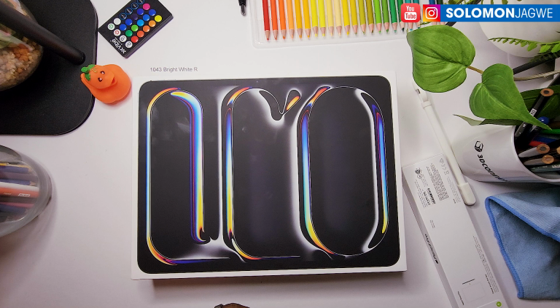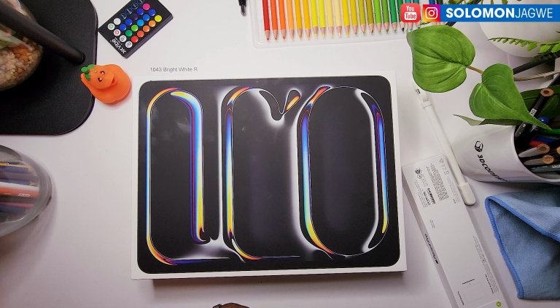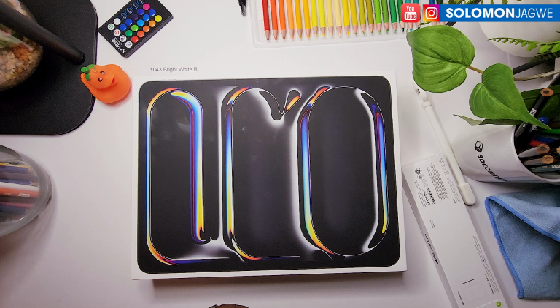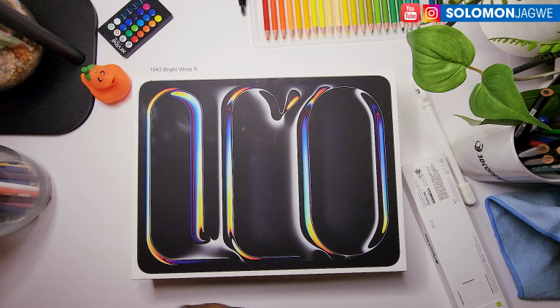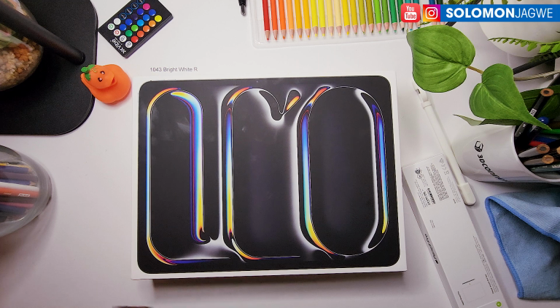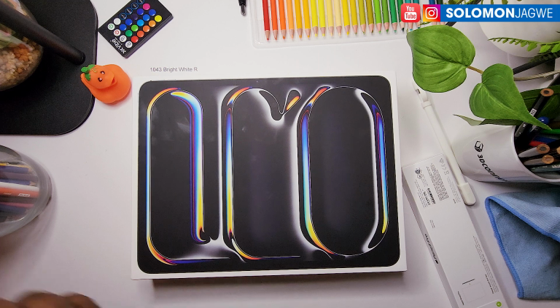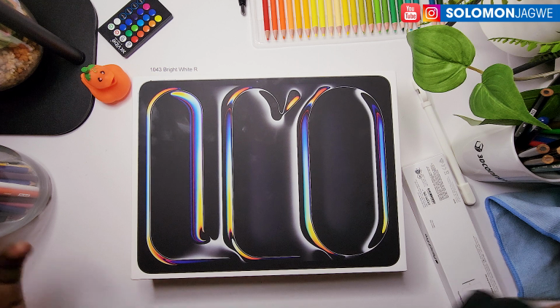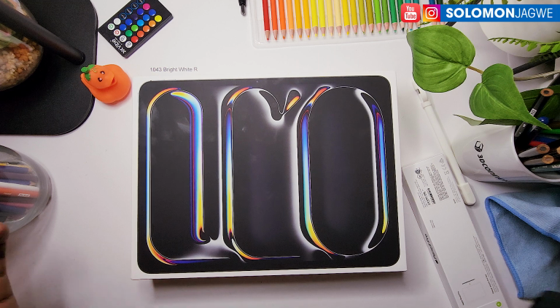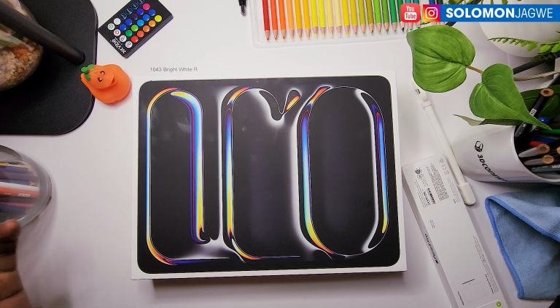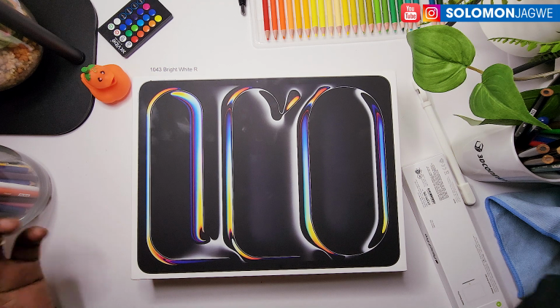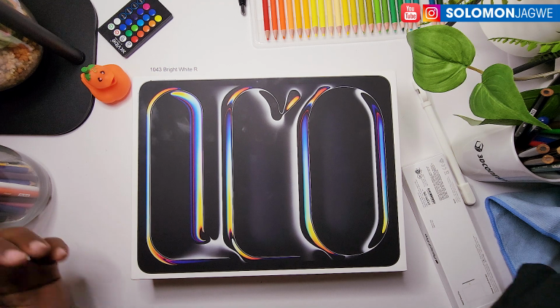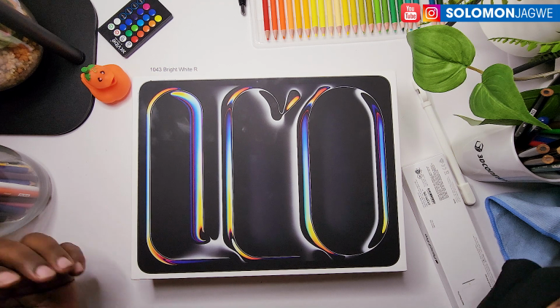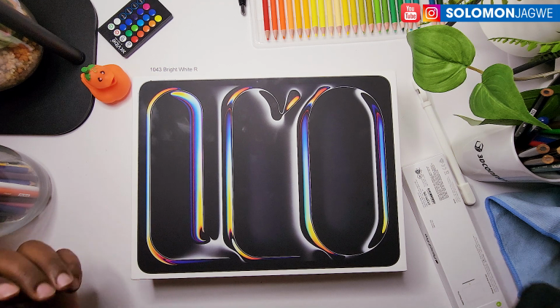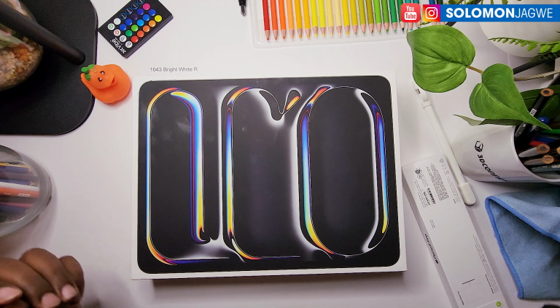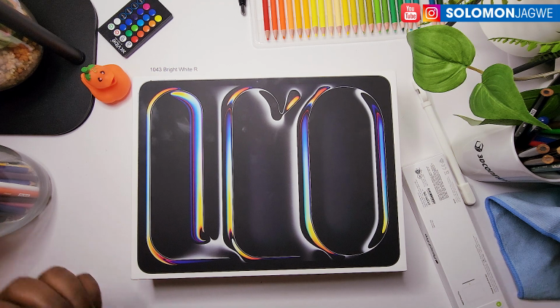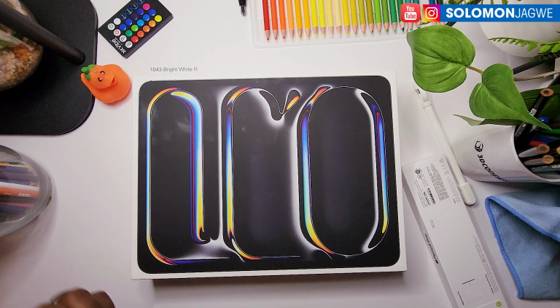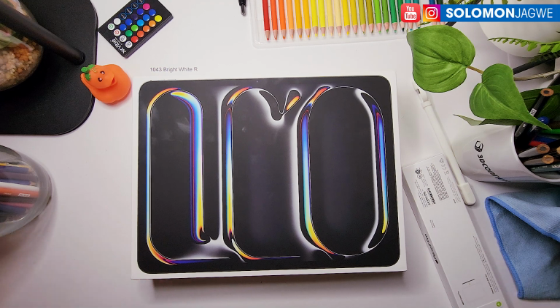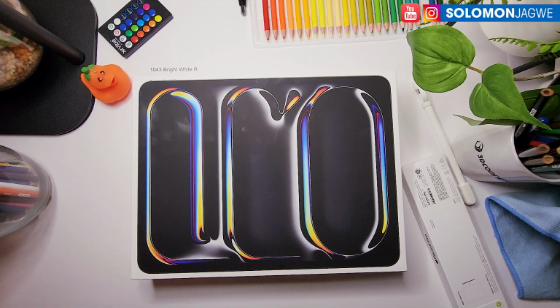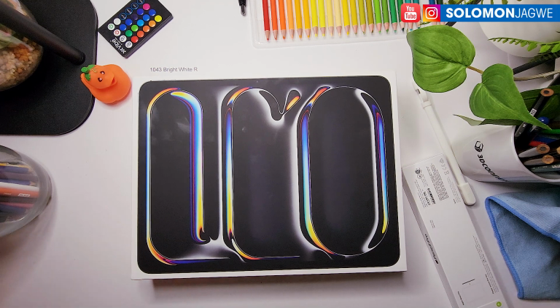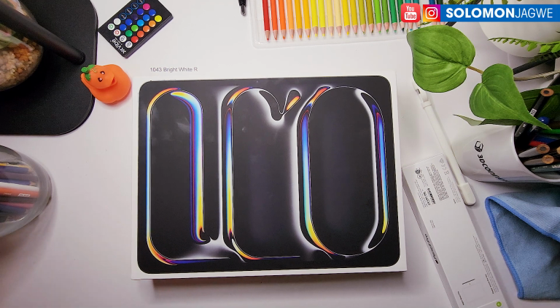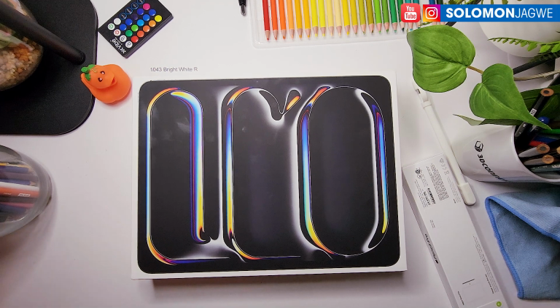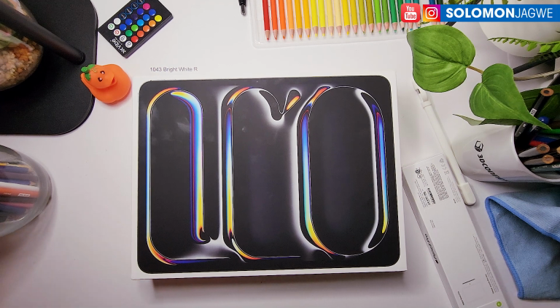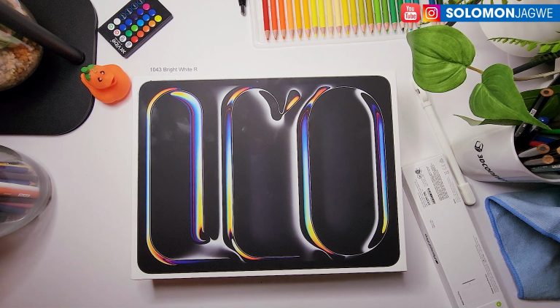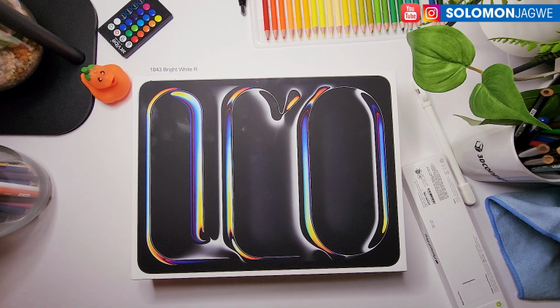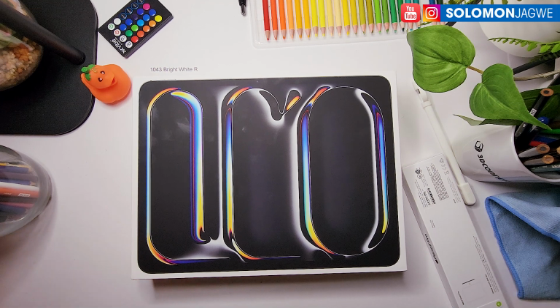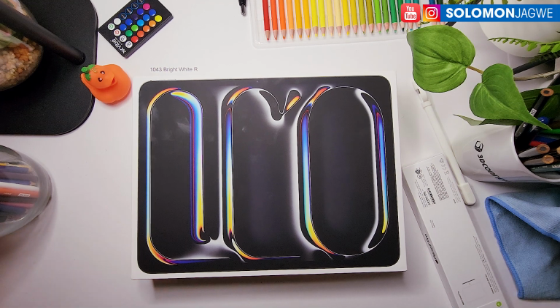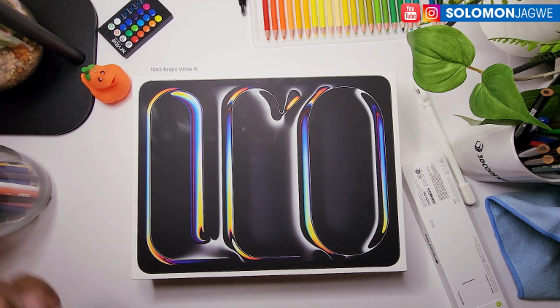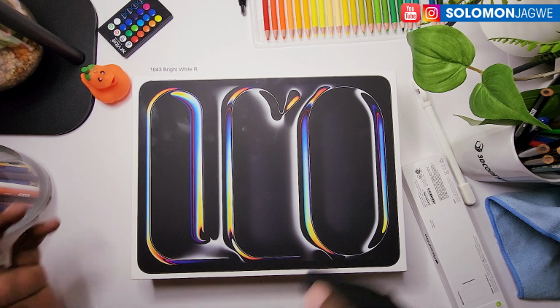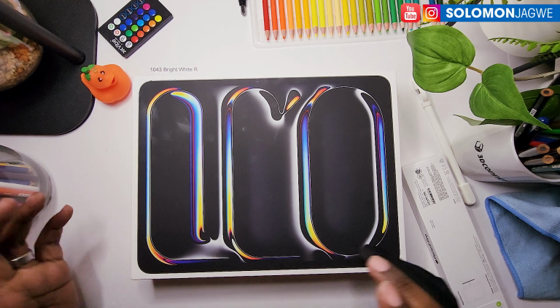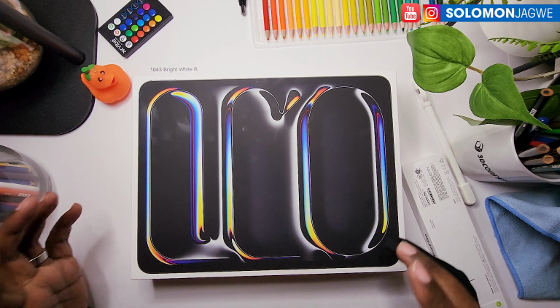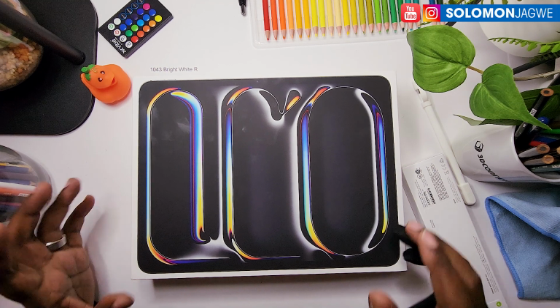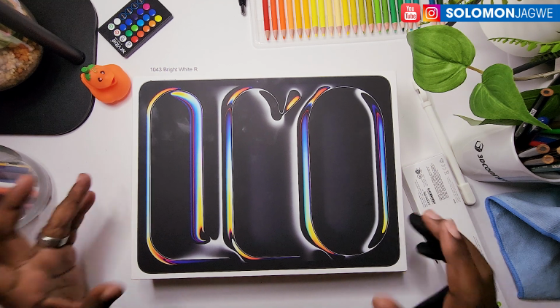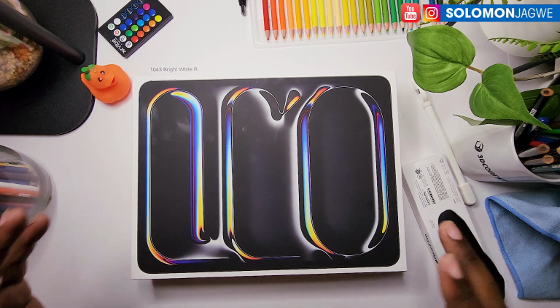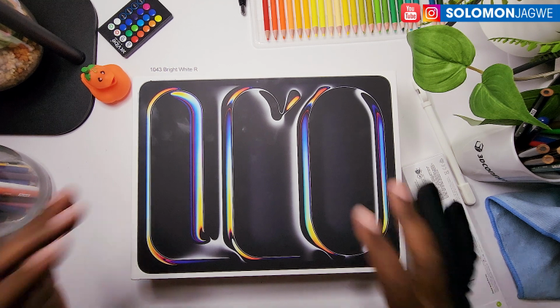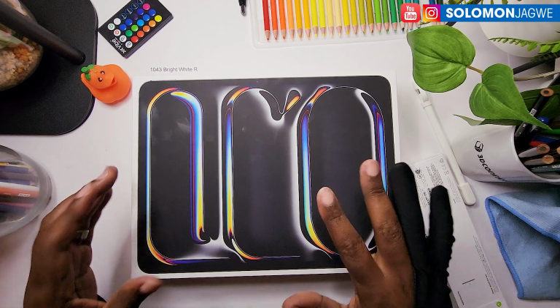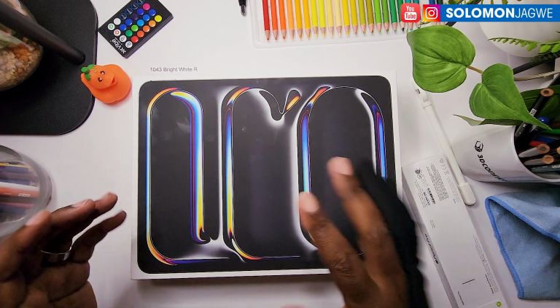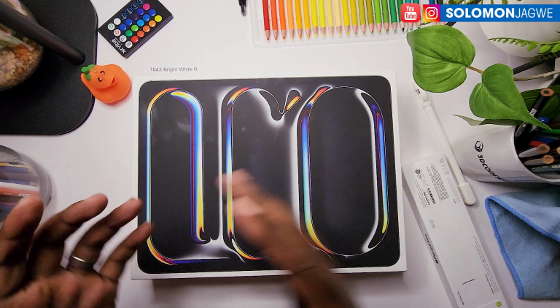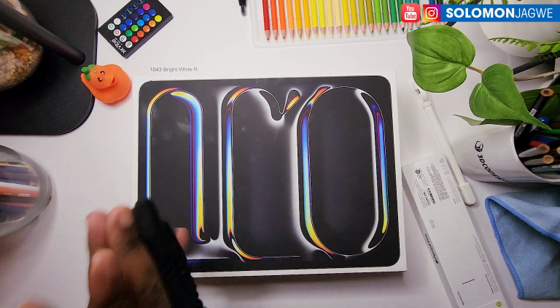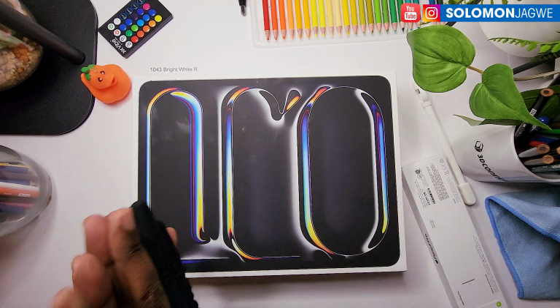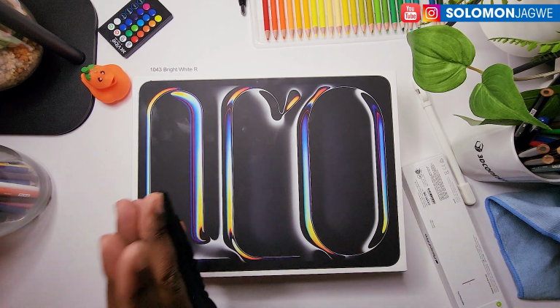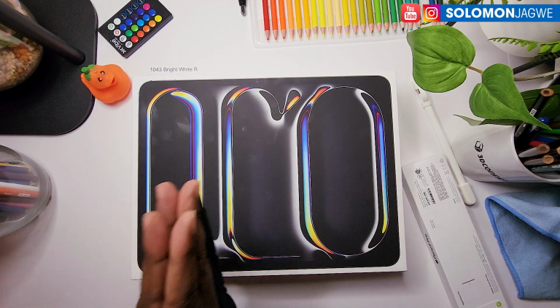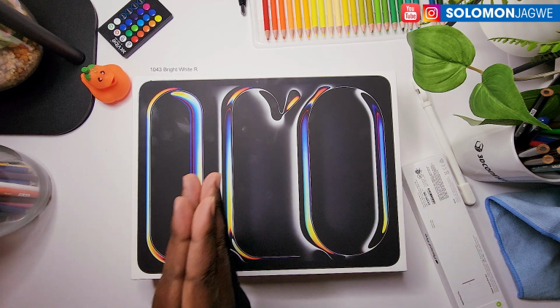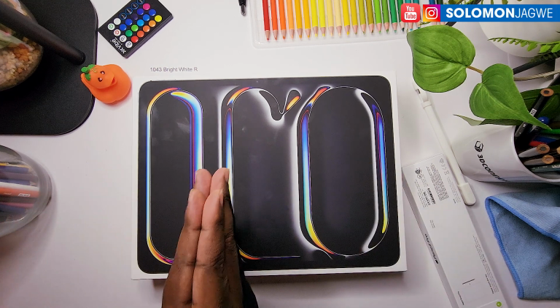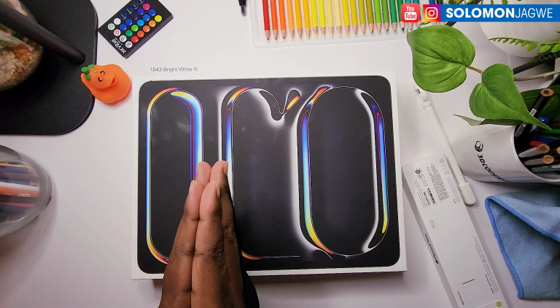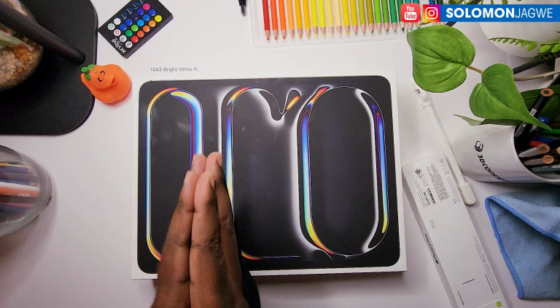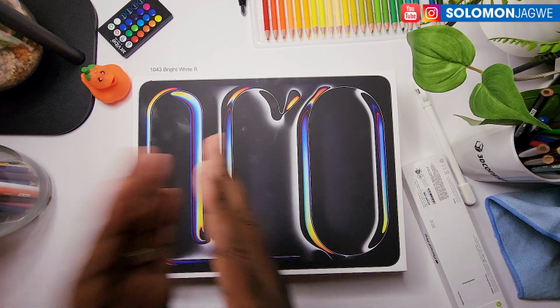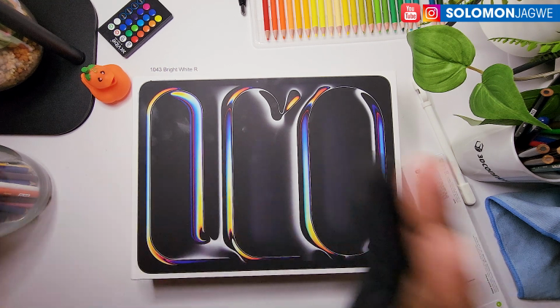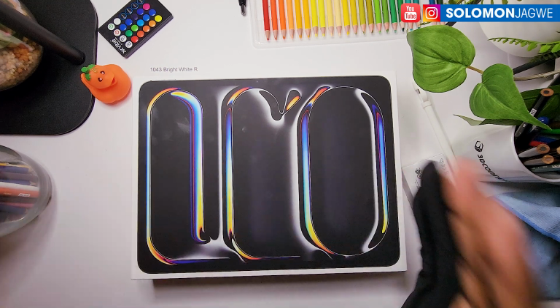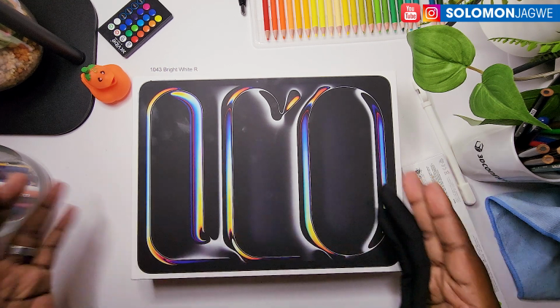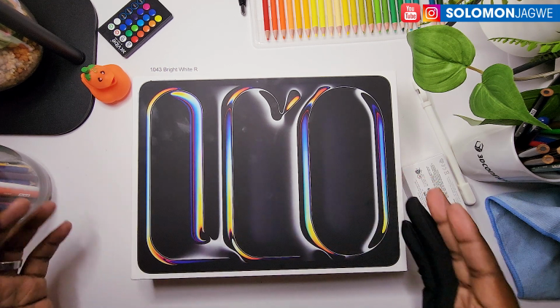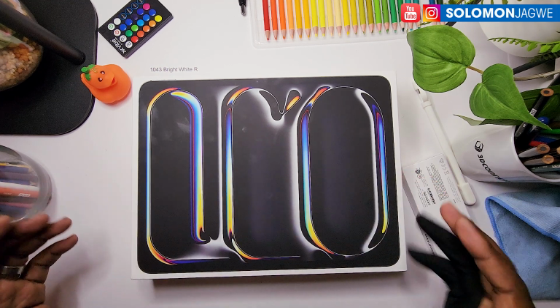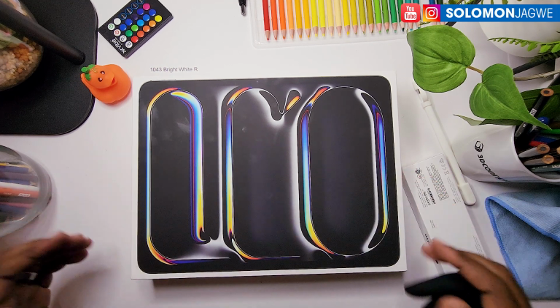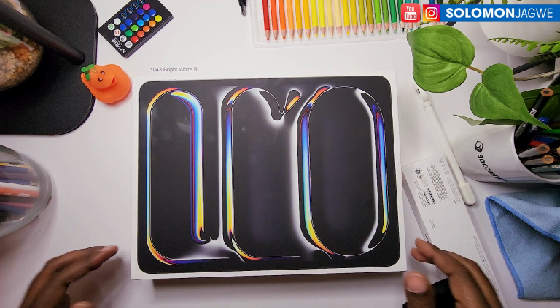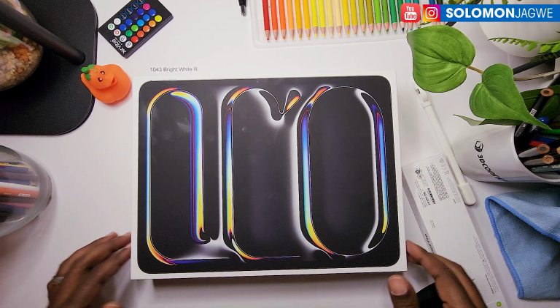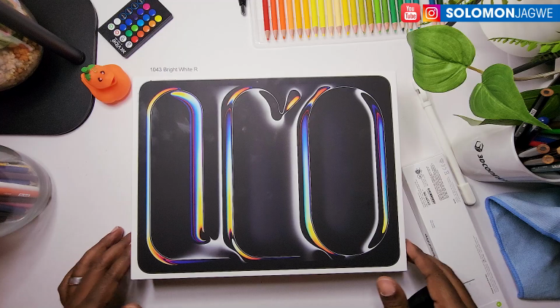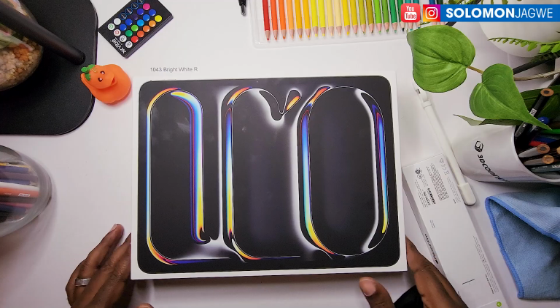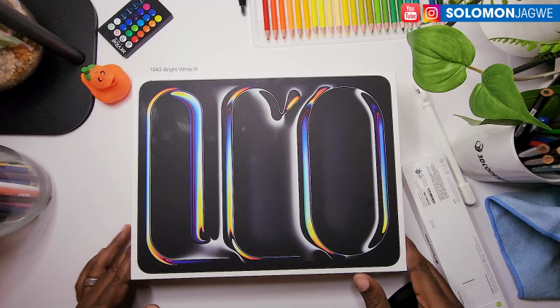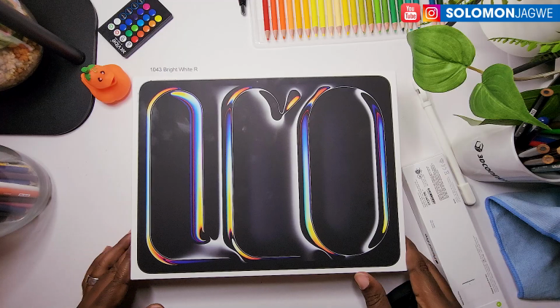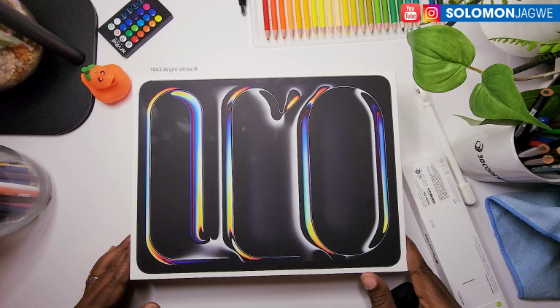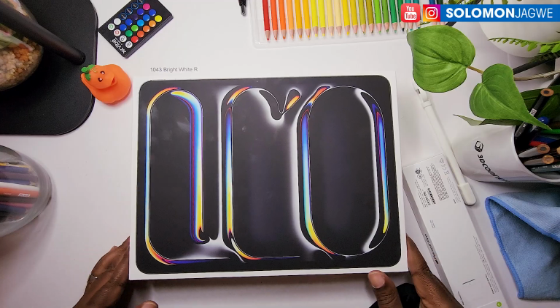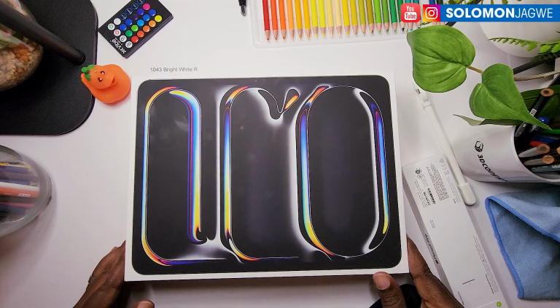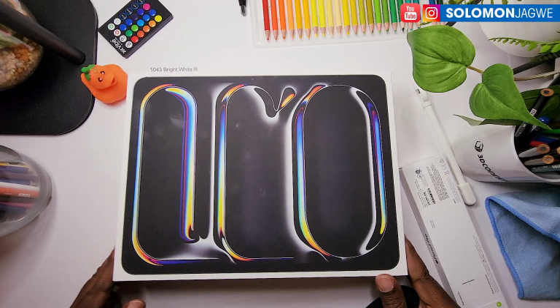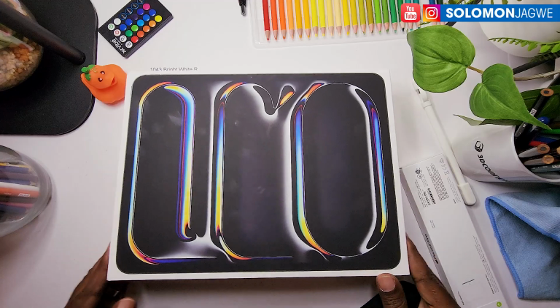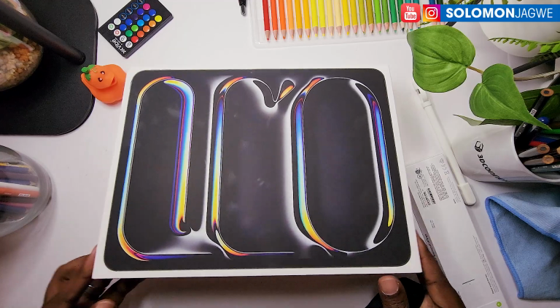Welcome back friends, this is Solomon Jagui, and I'm back with another quick insight. Today I'm going to be unboxing the iPad Pro.